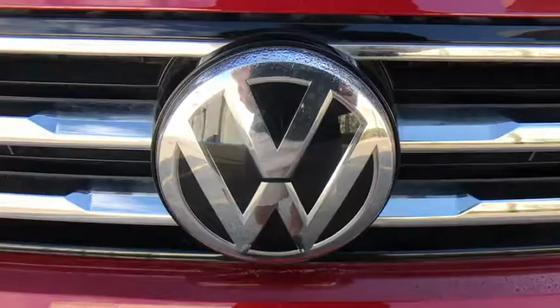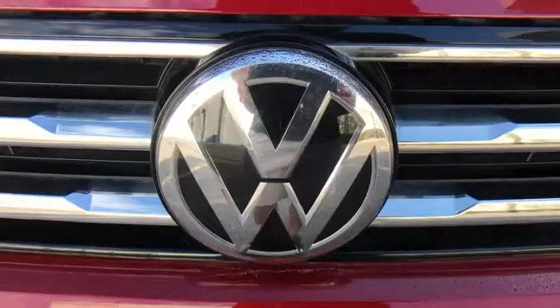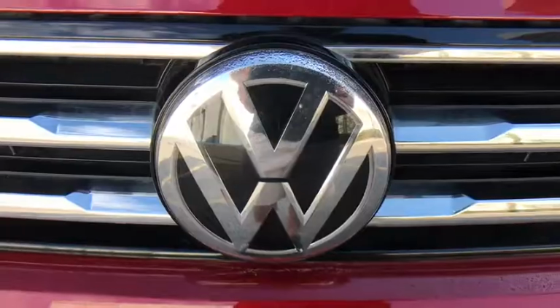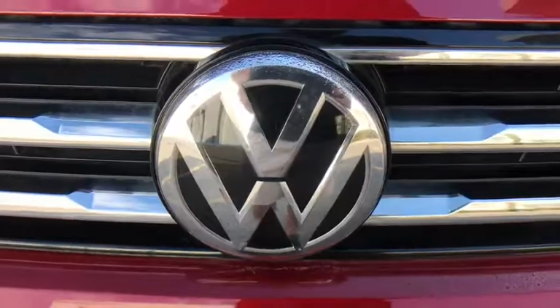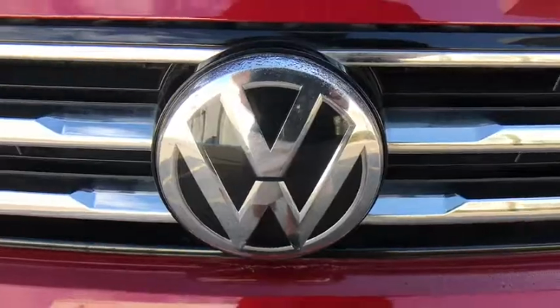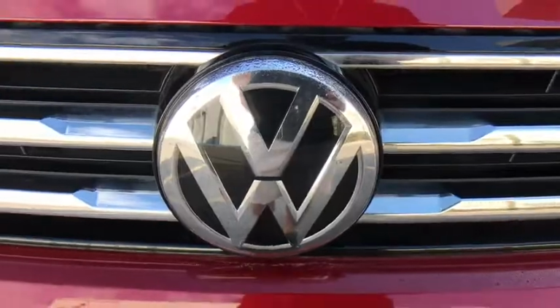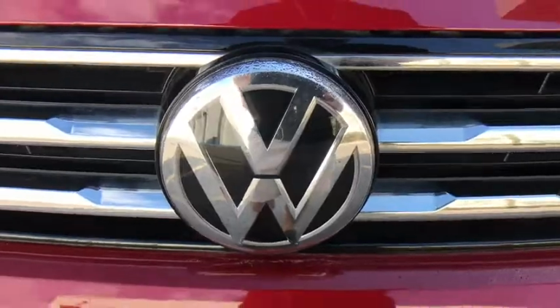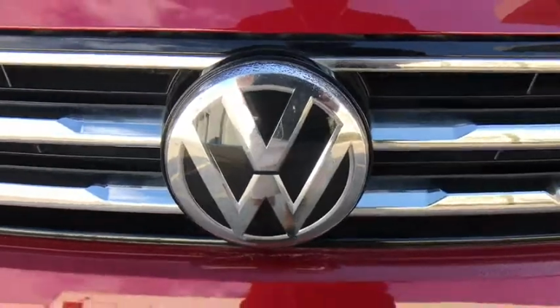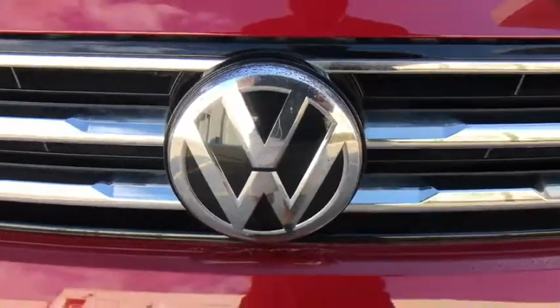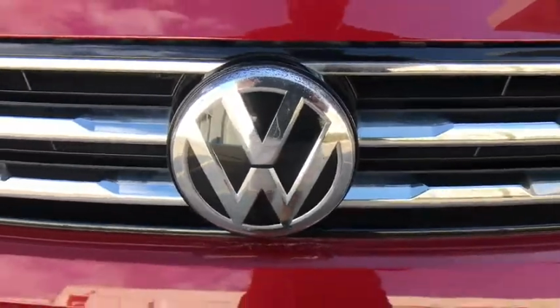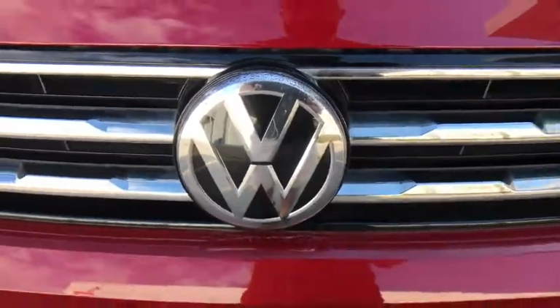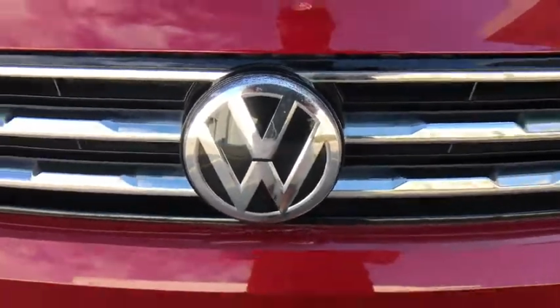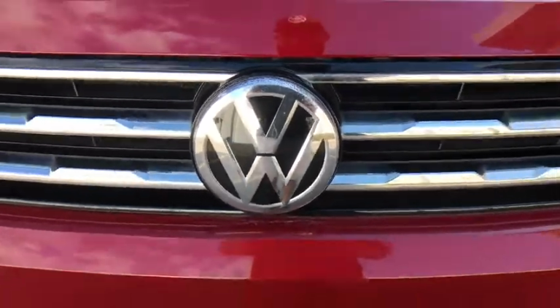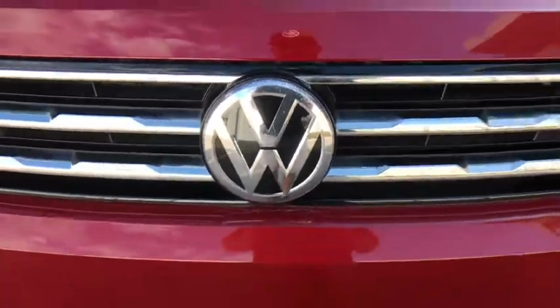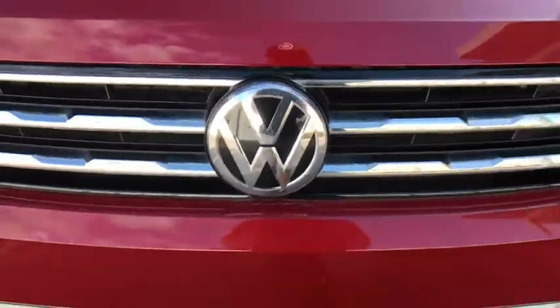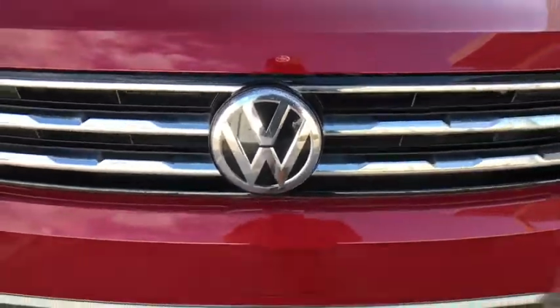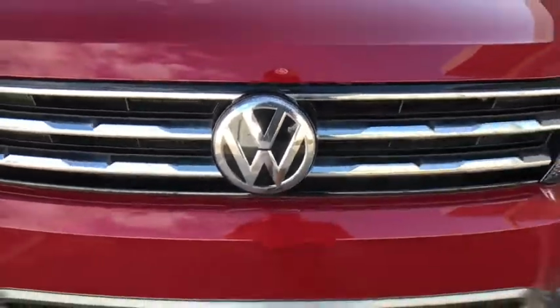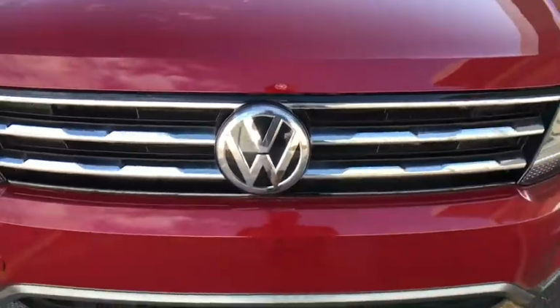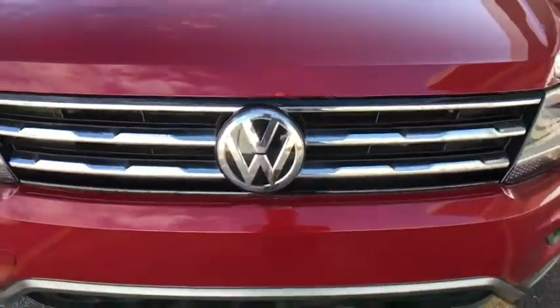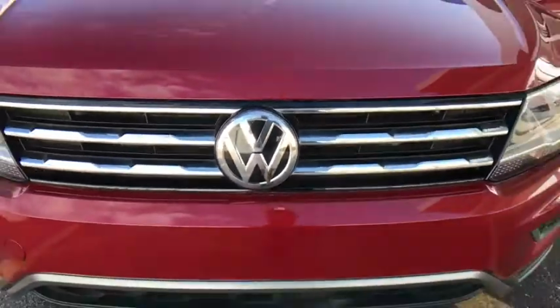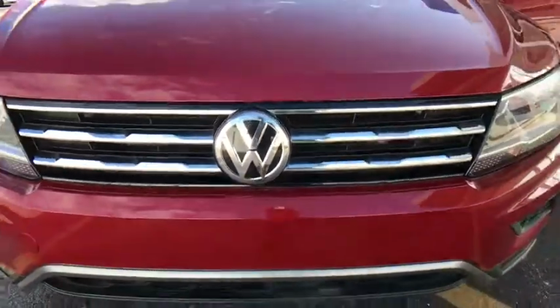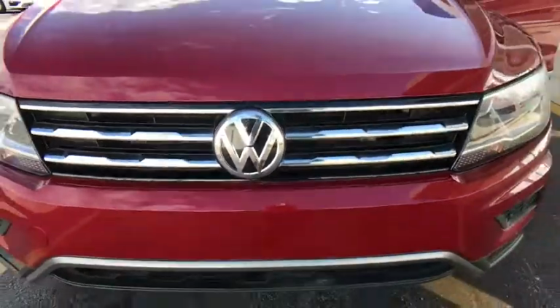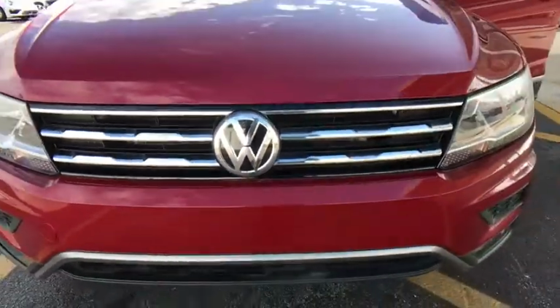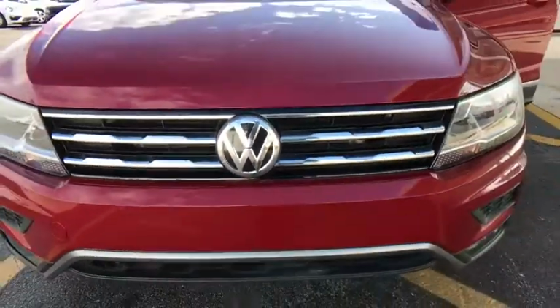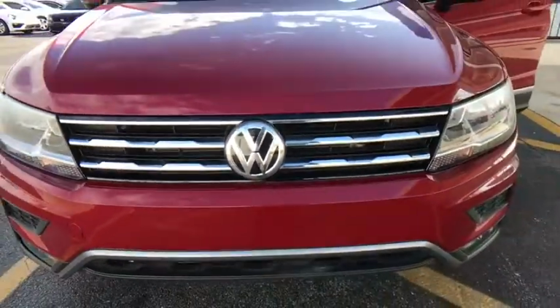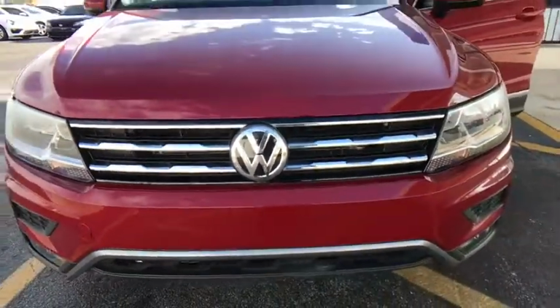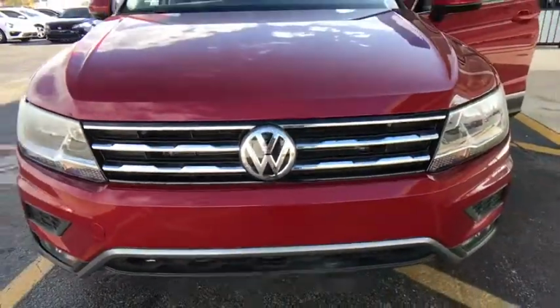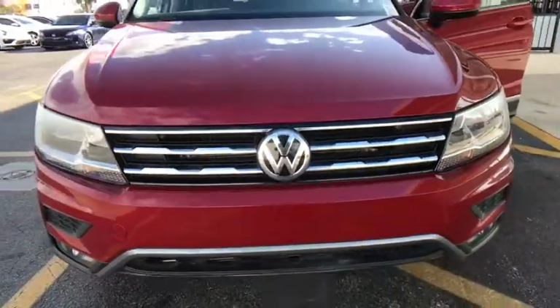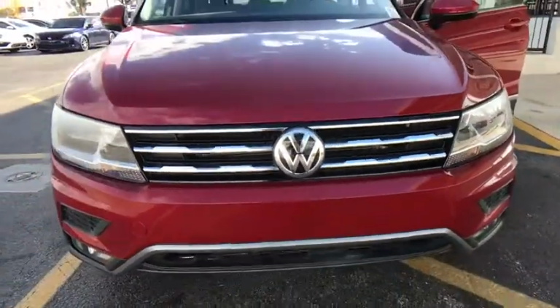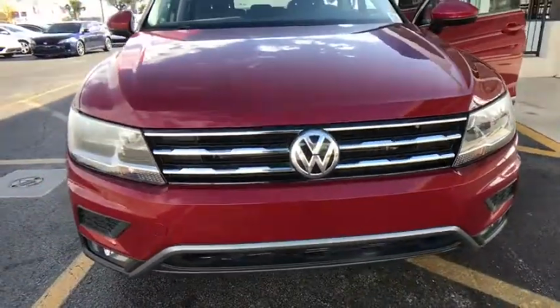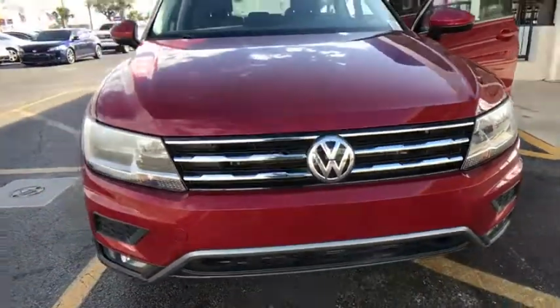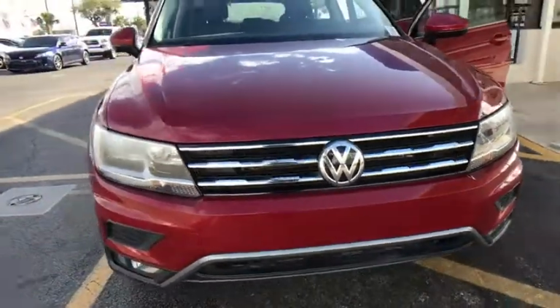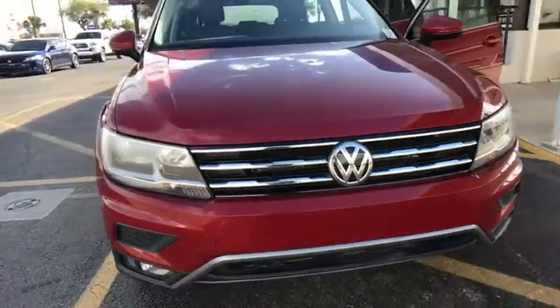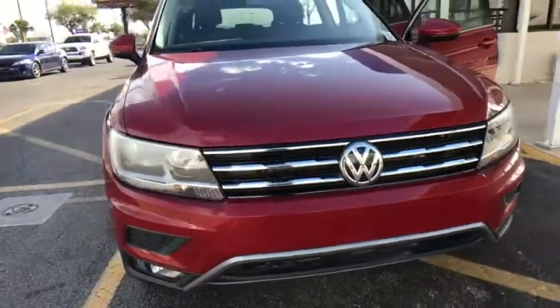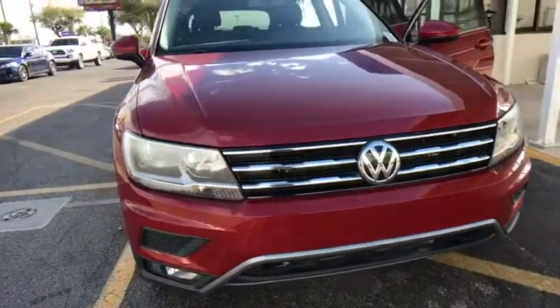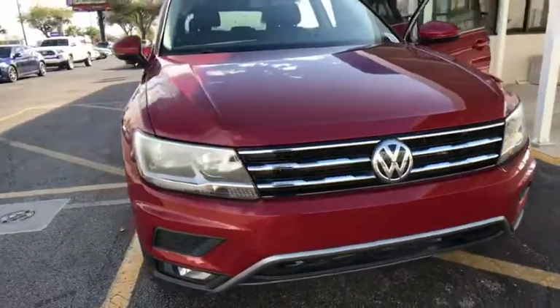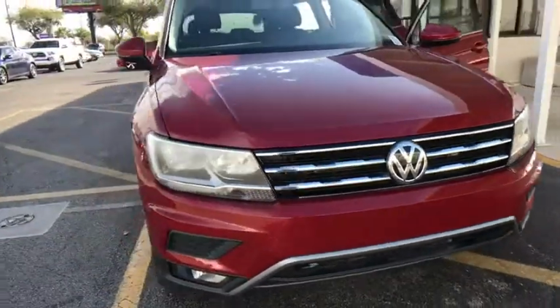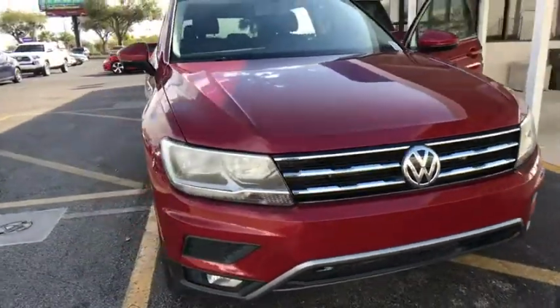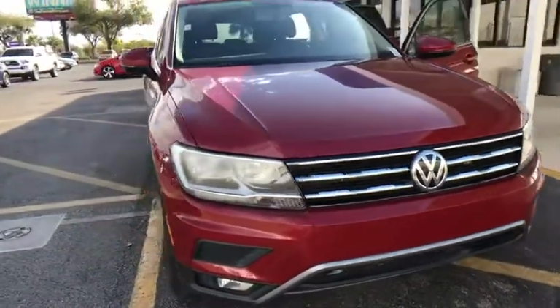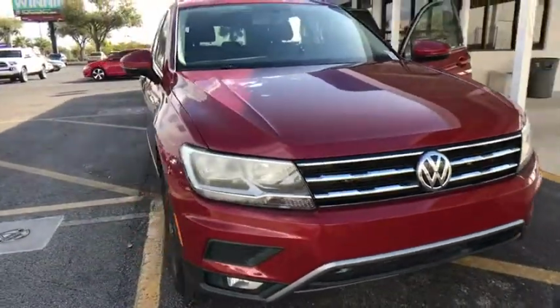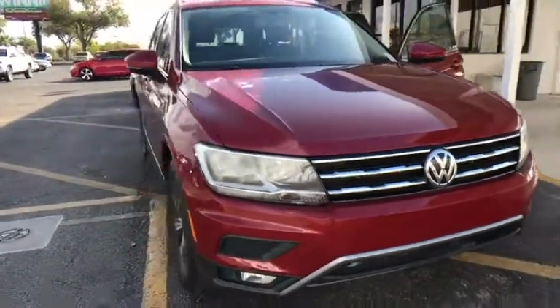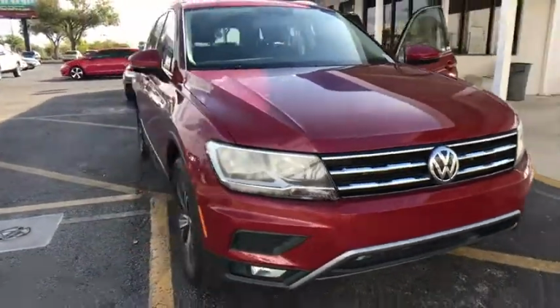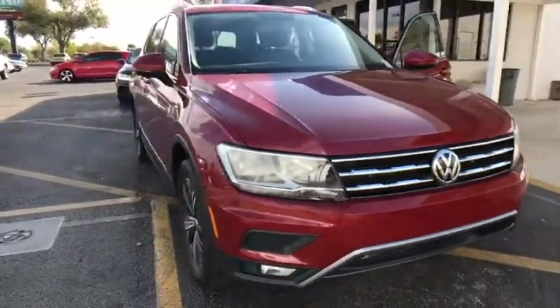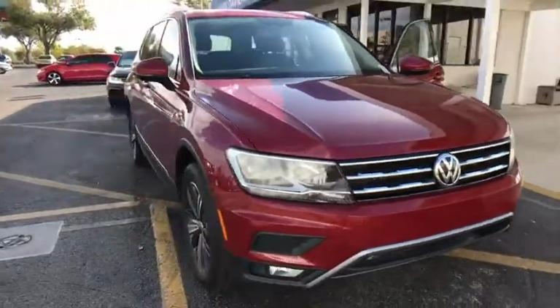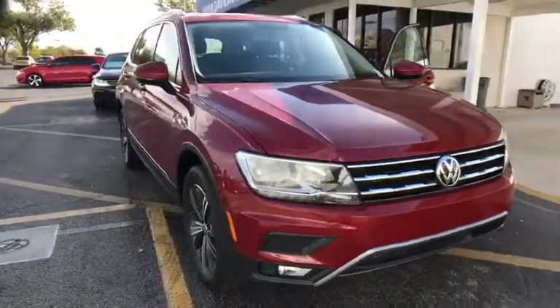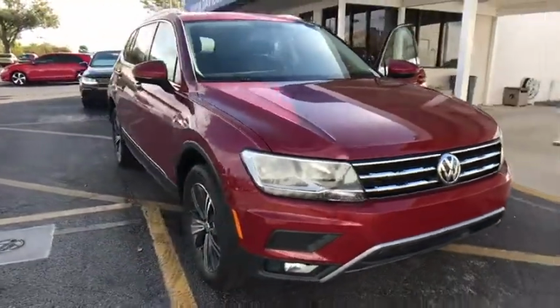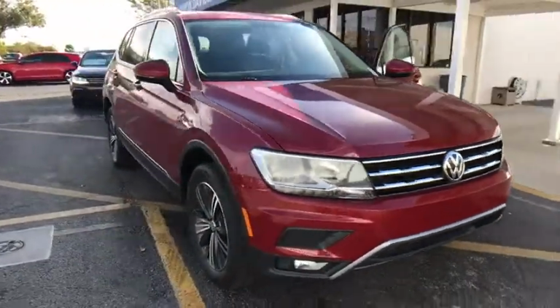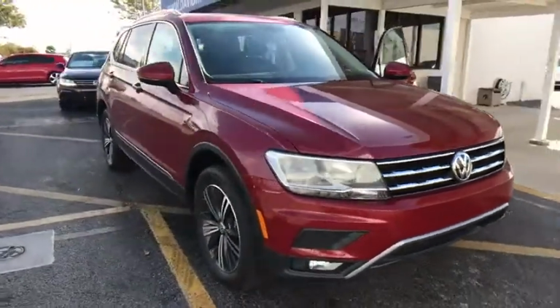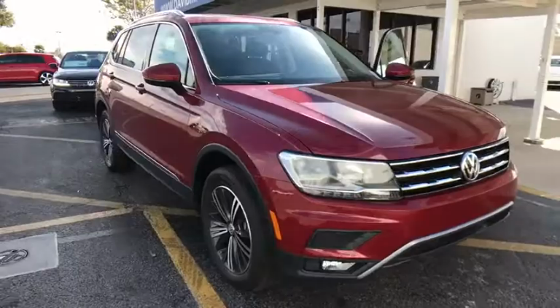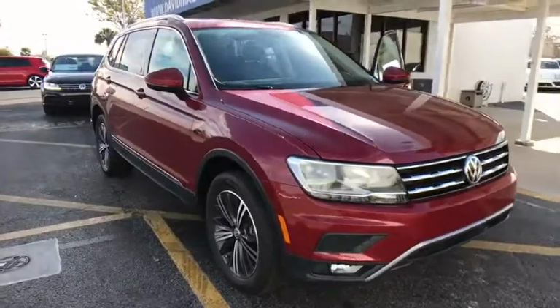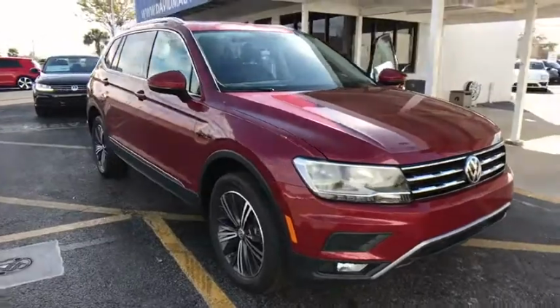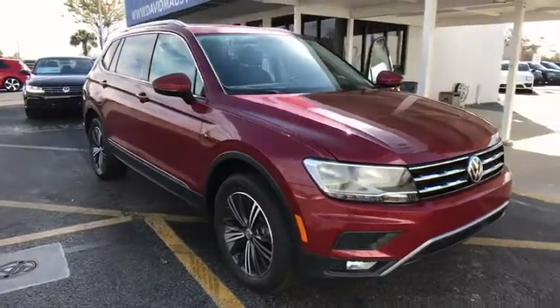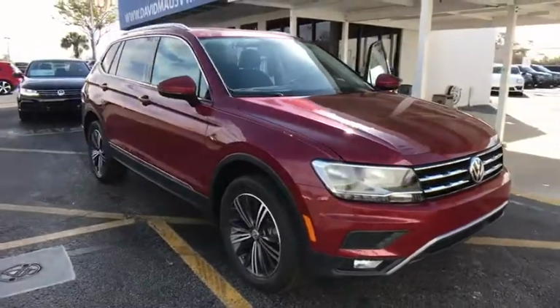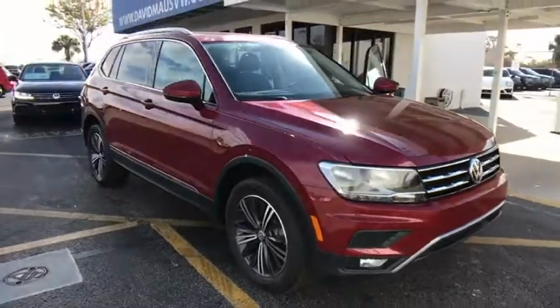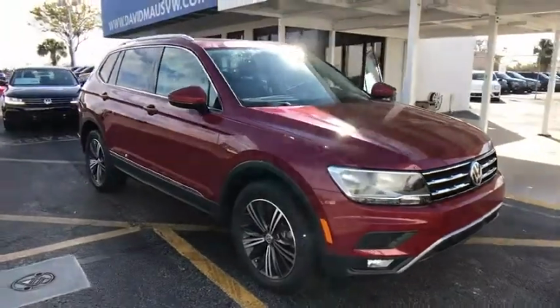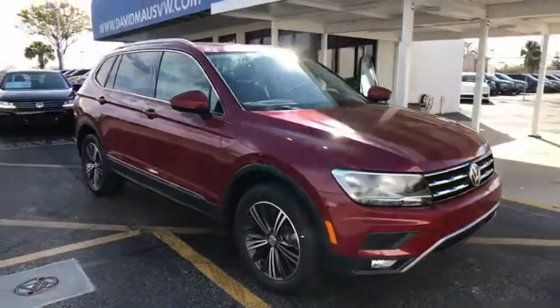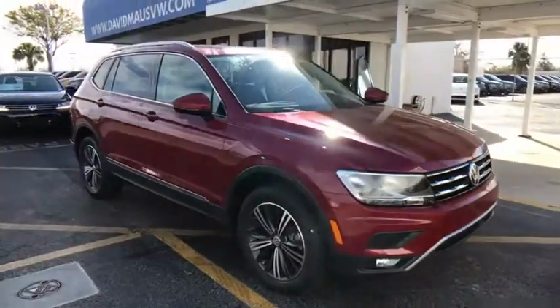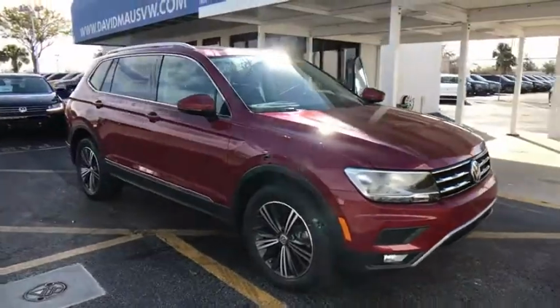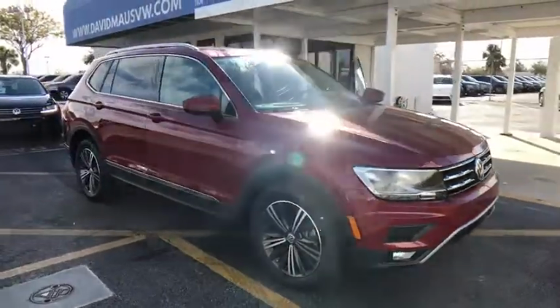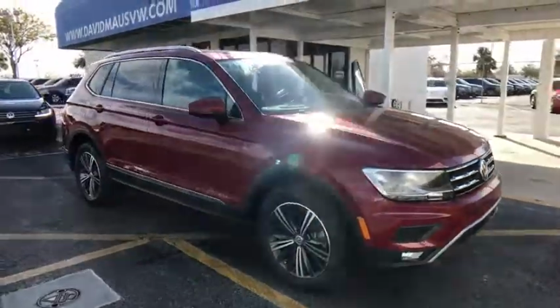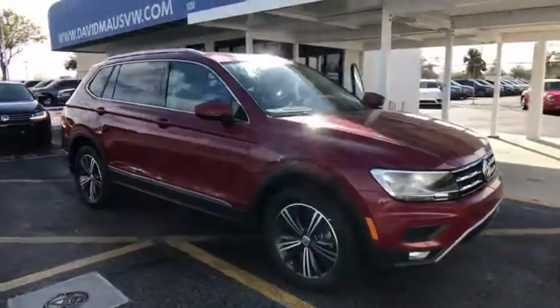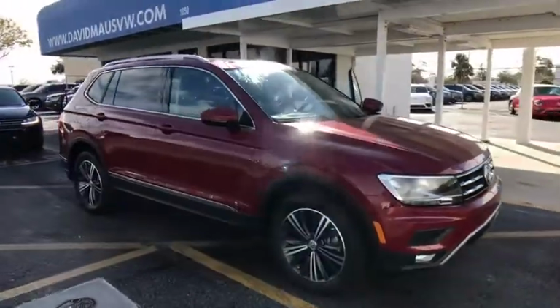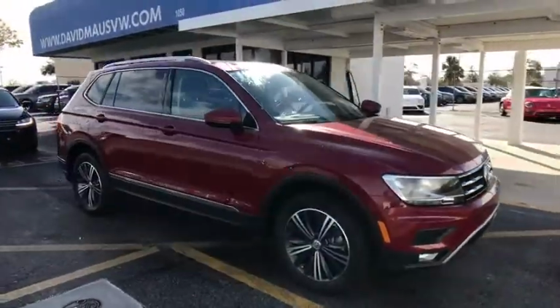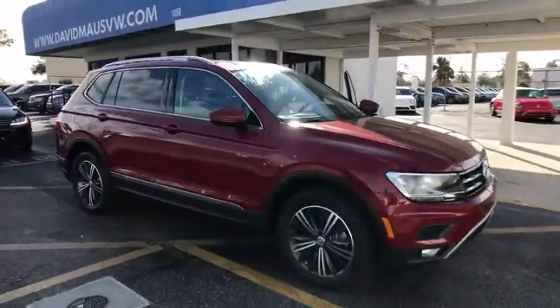The 2018 Volkswagen Tiguan. With the Volkswagen Tiguan, it's good to be turbo. Turbo with class.